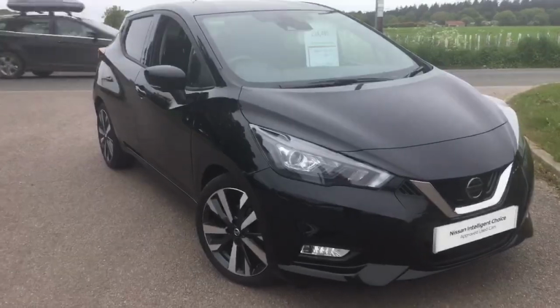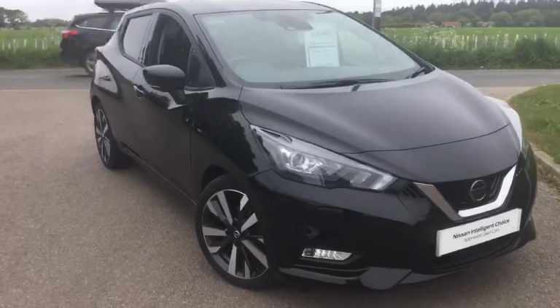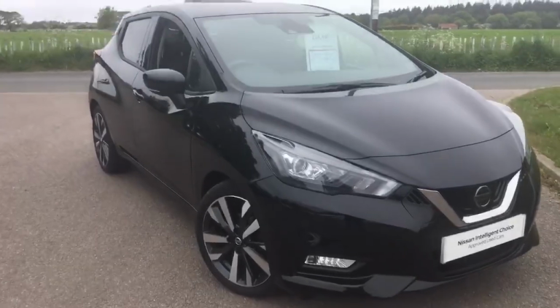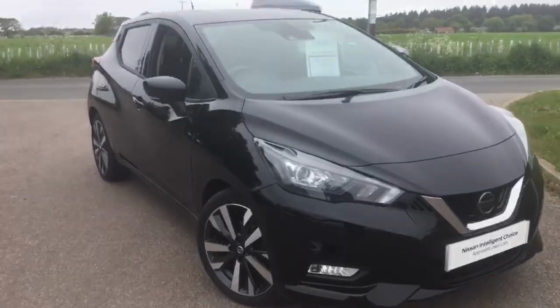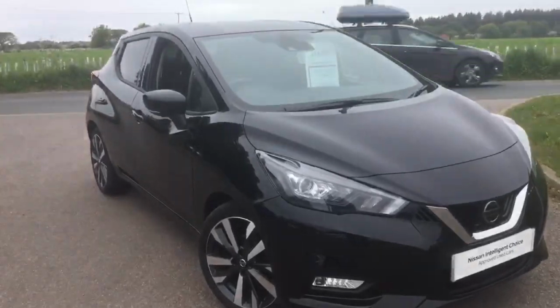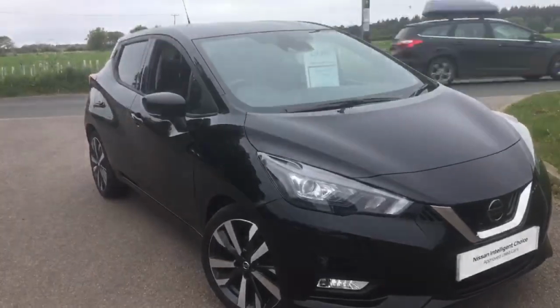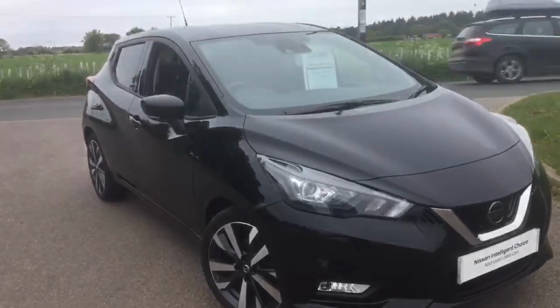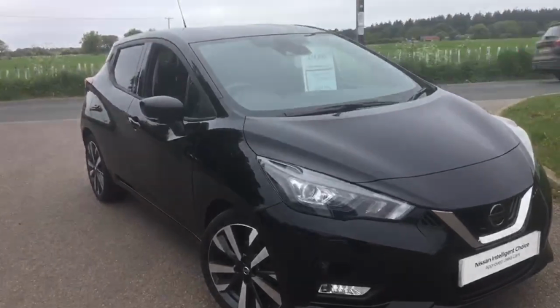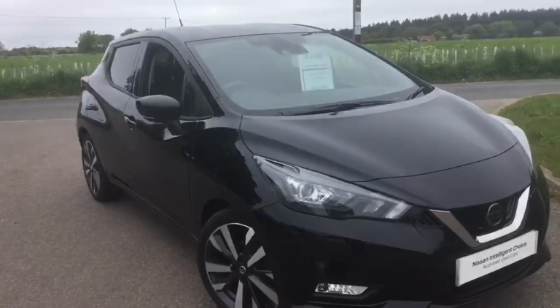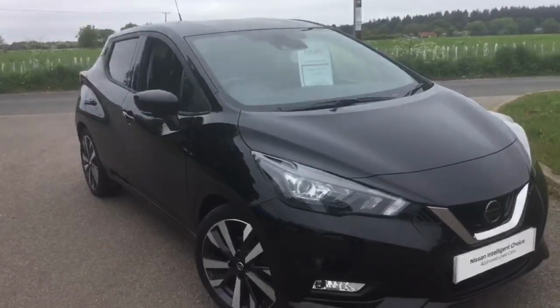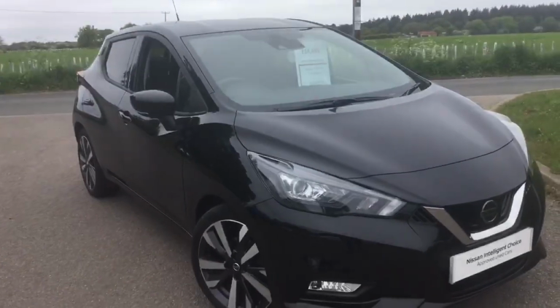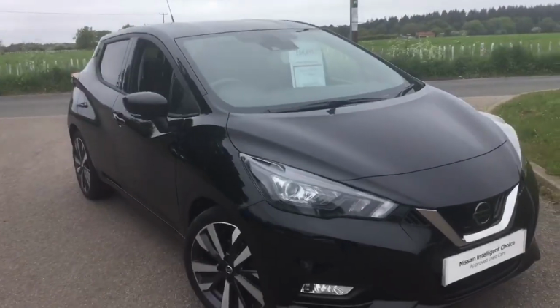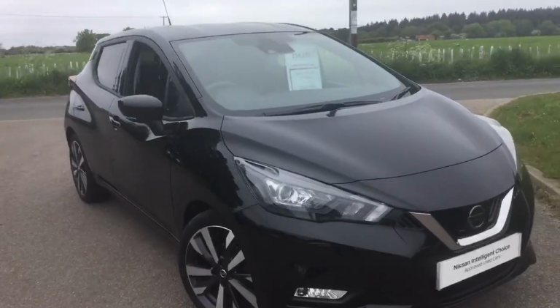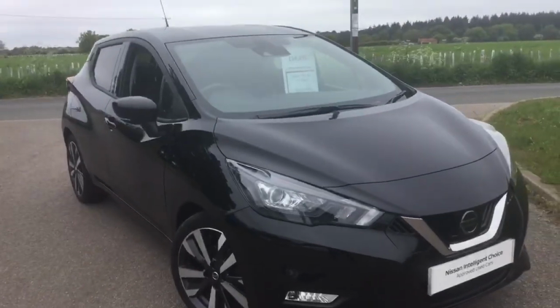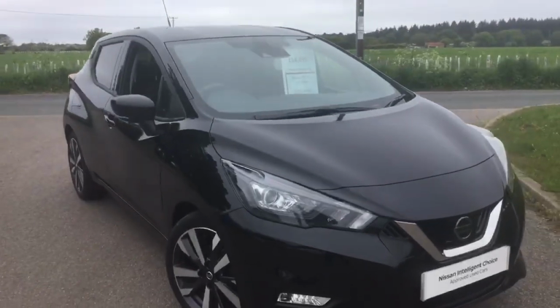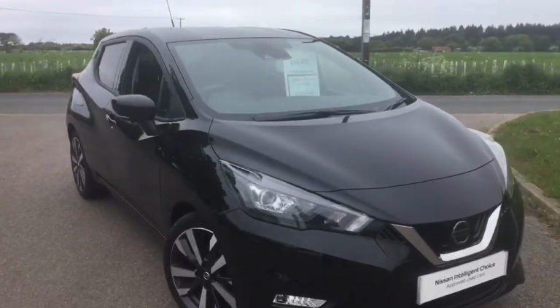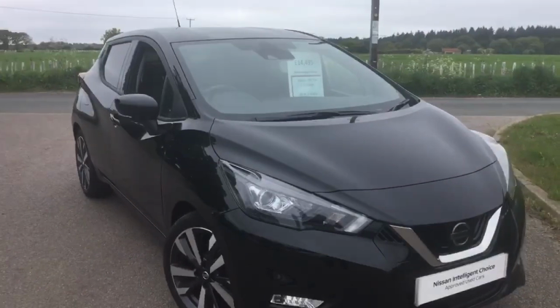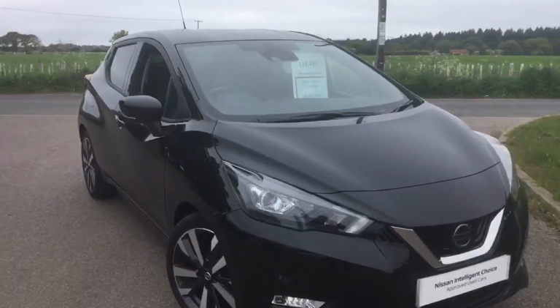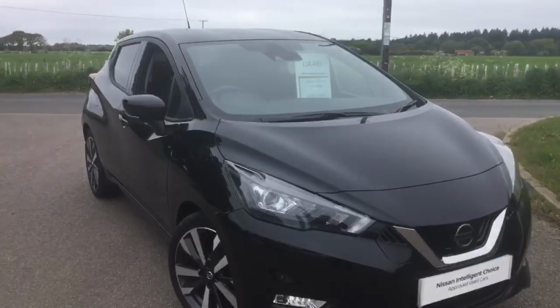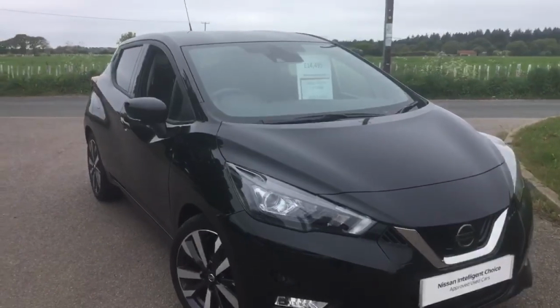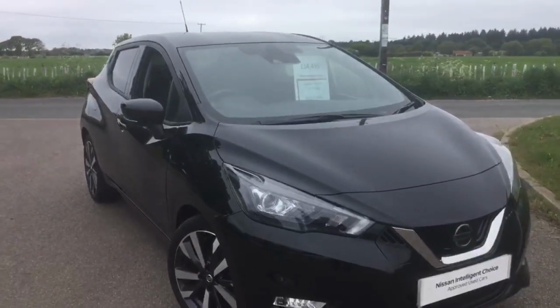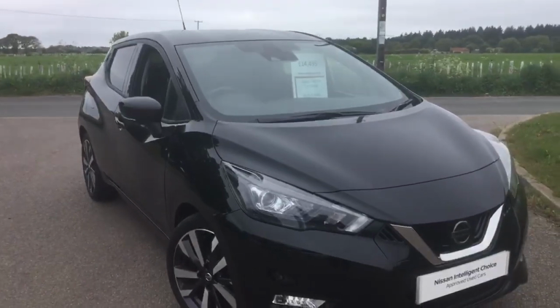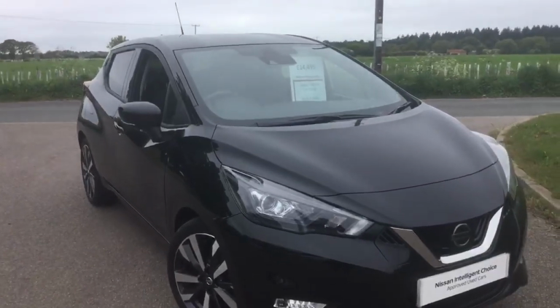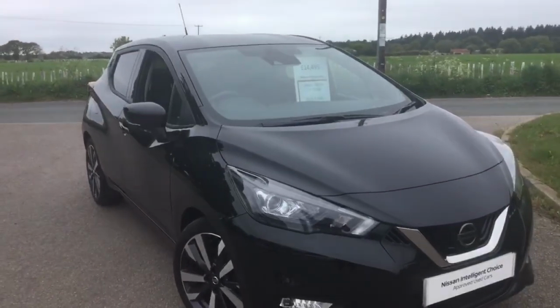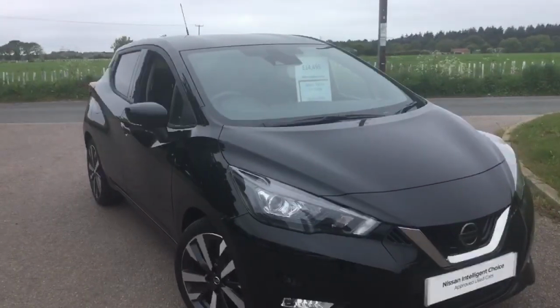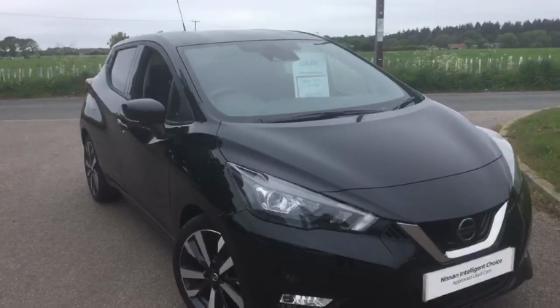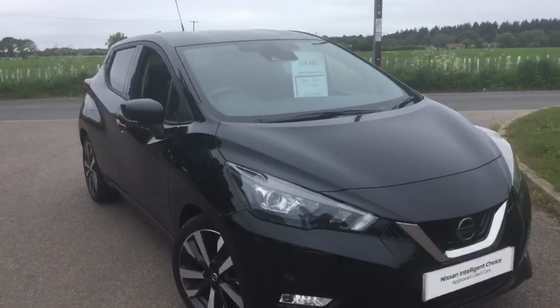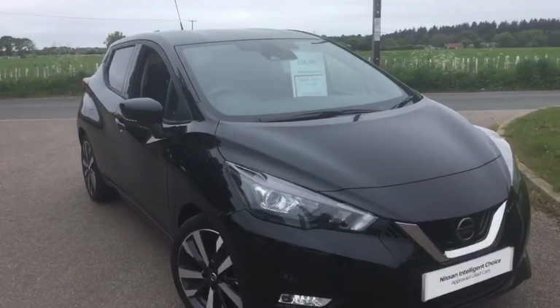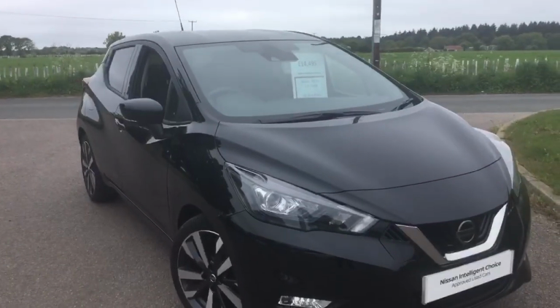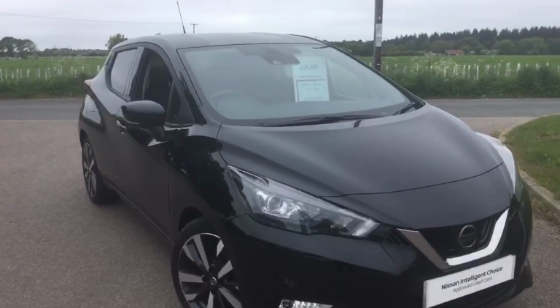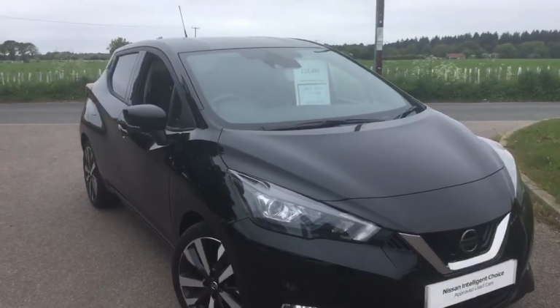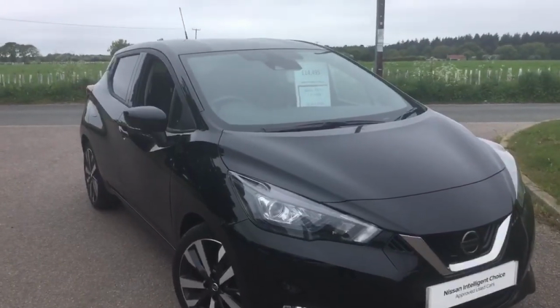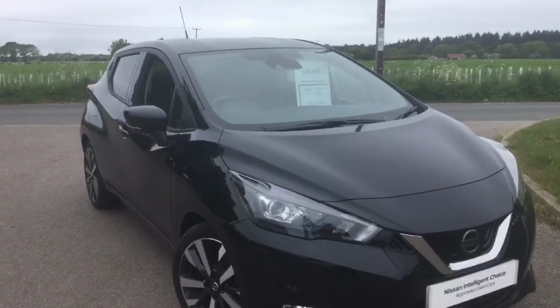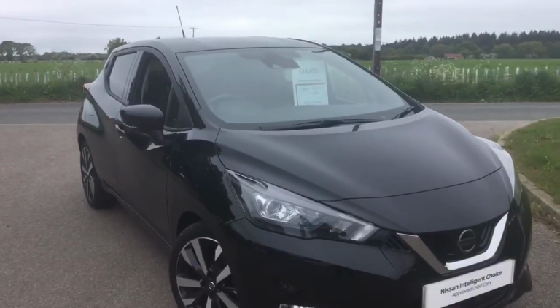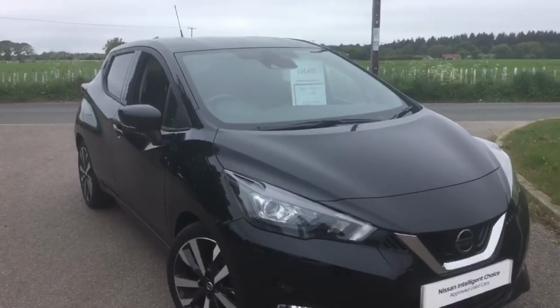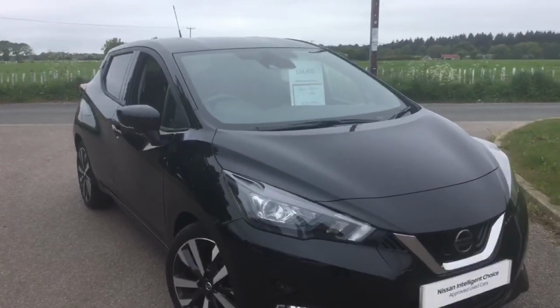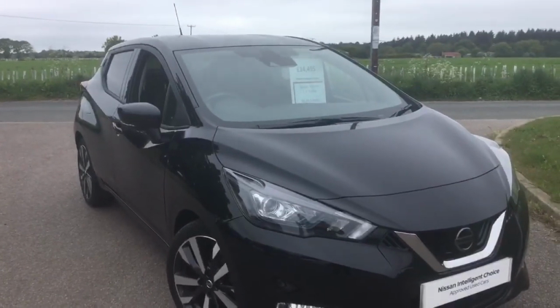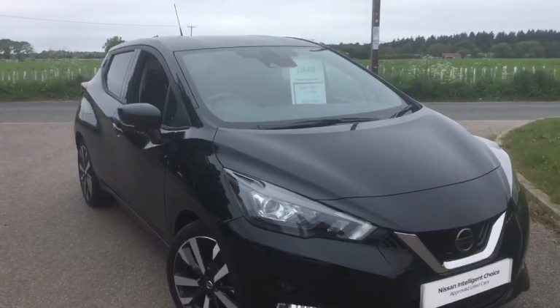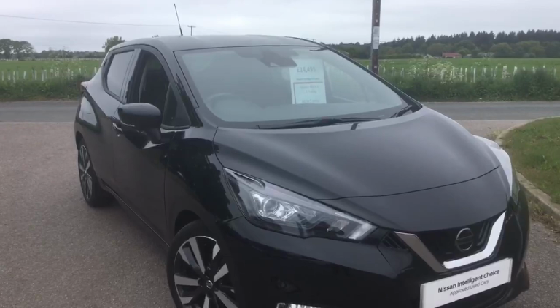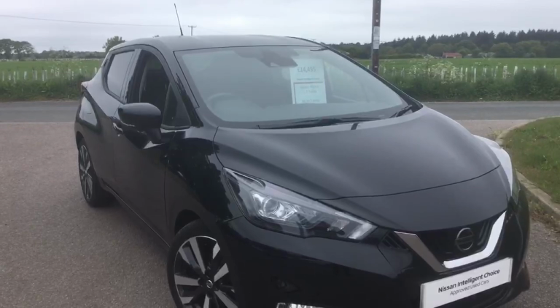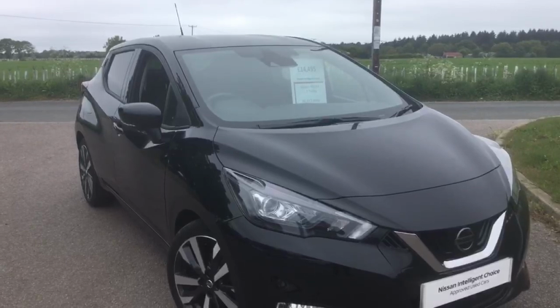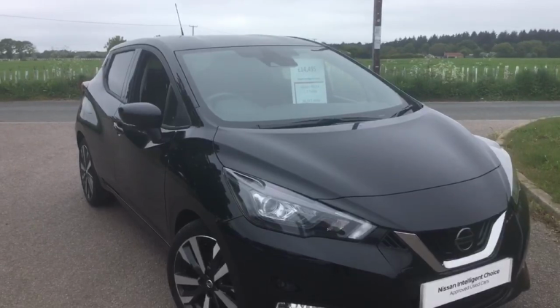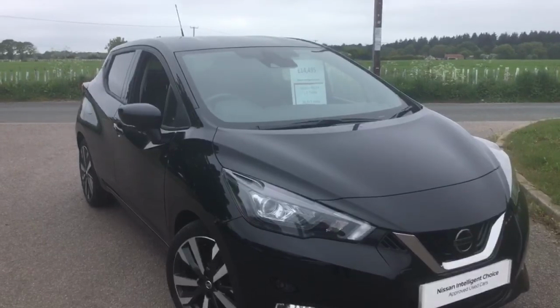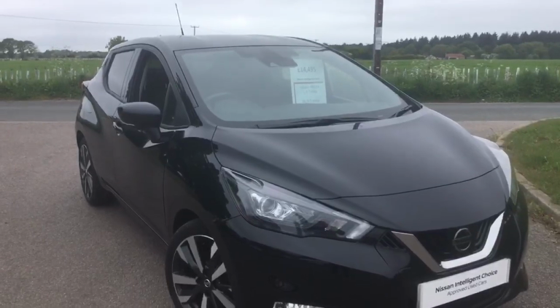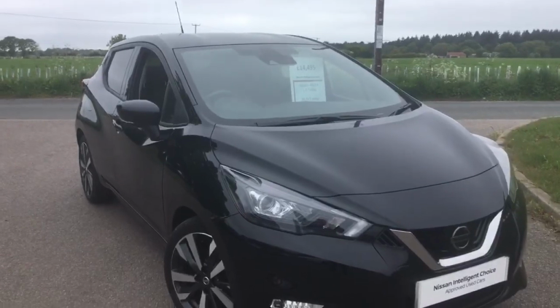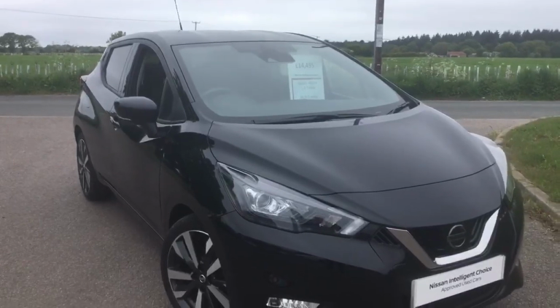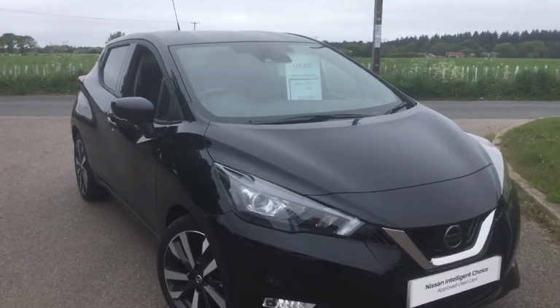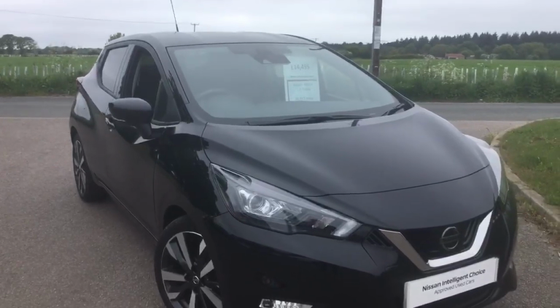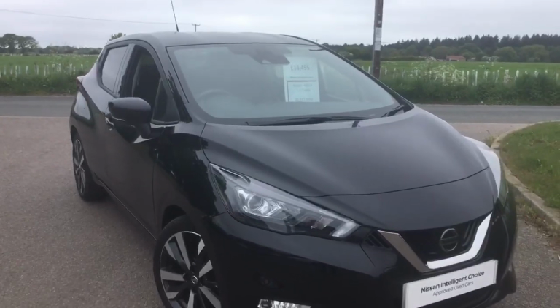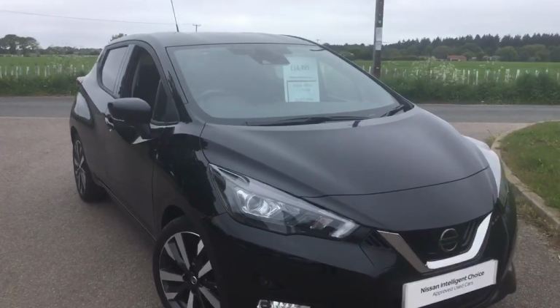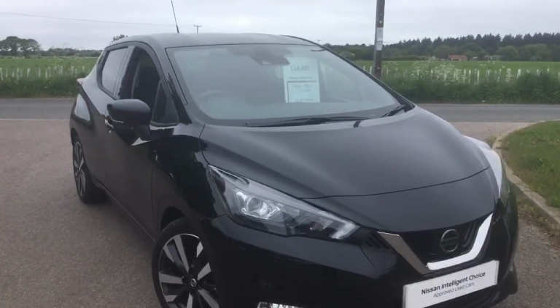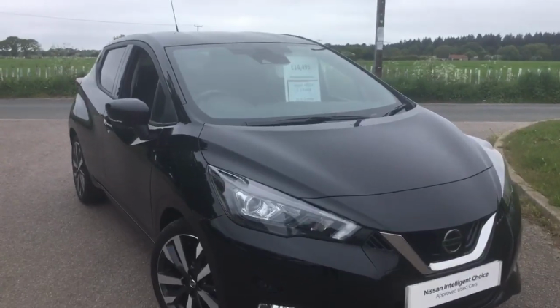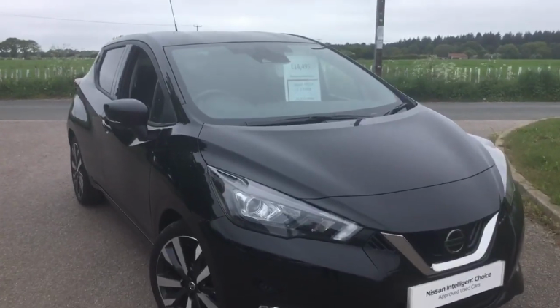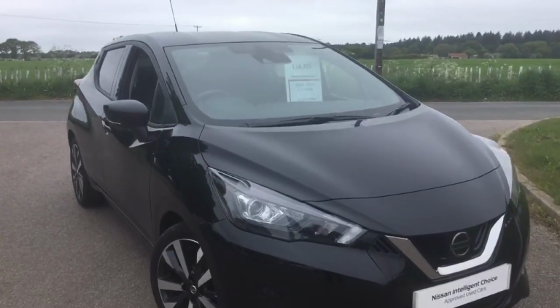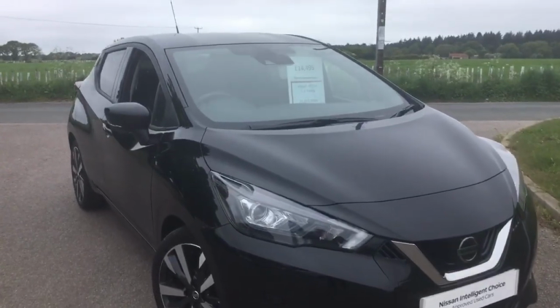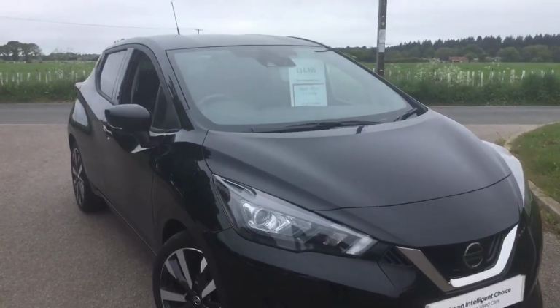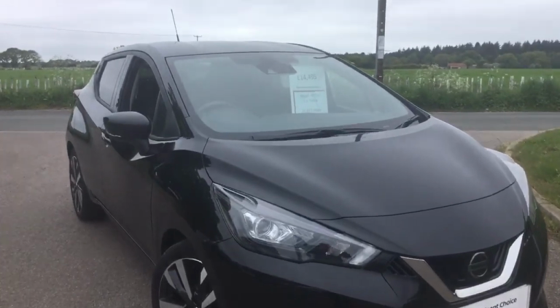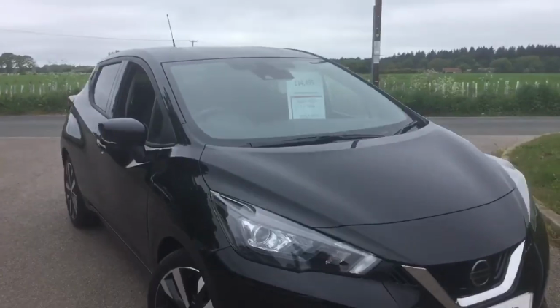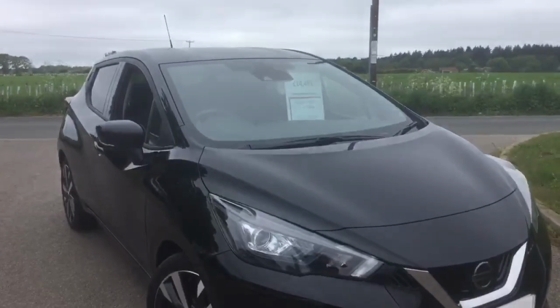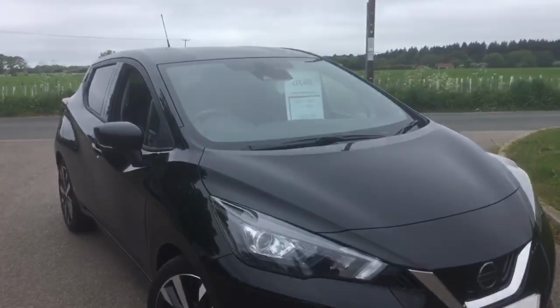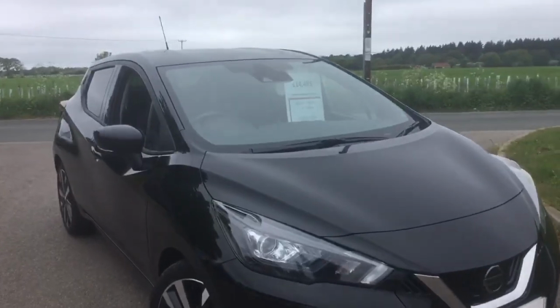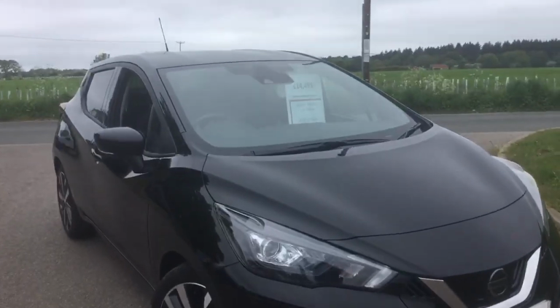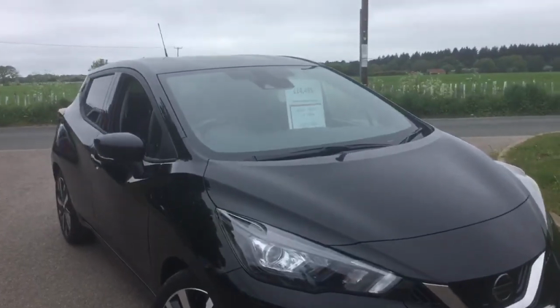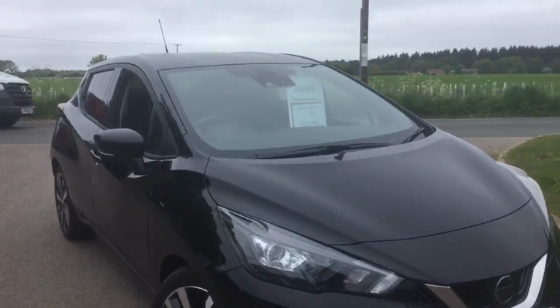This particular car is a one-owner car from new. It was registered in March 2021 and has covered just under 21,000 miles.